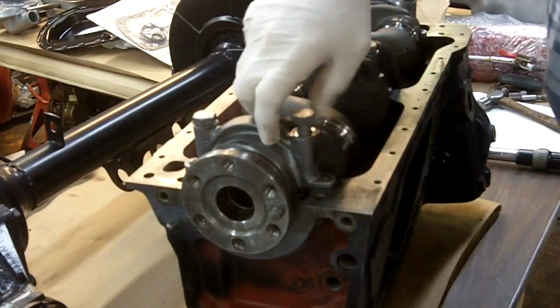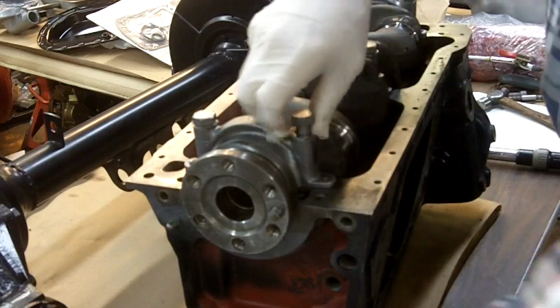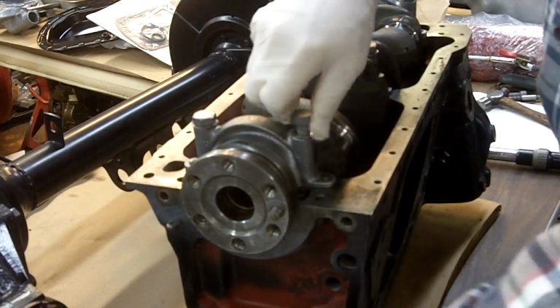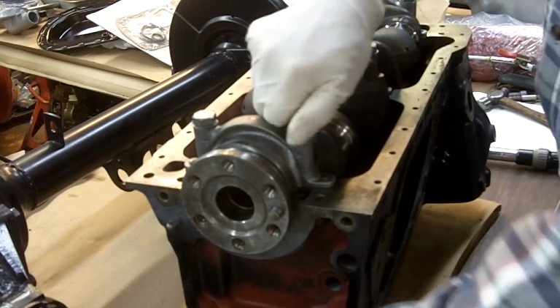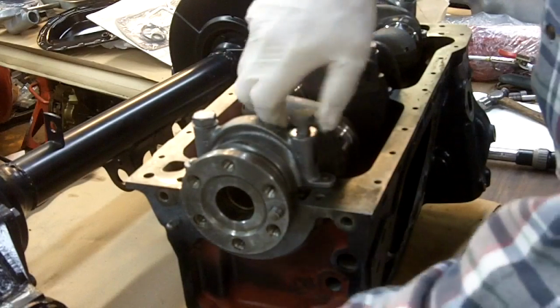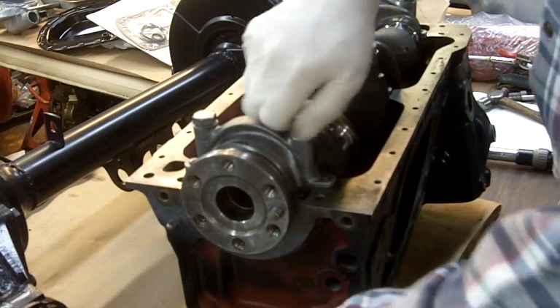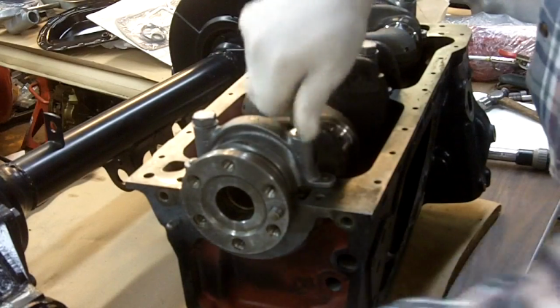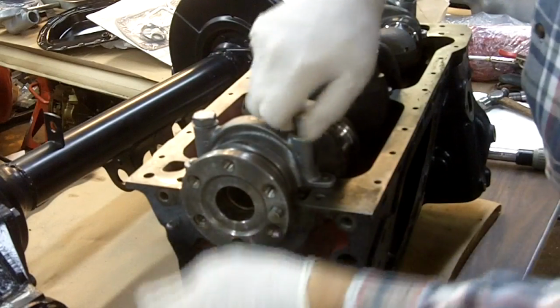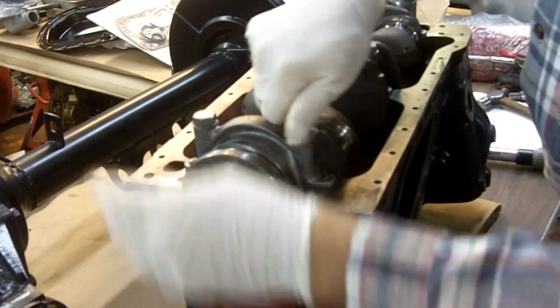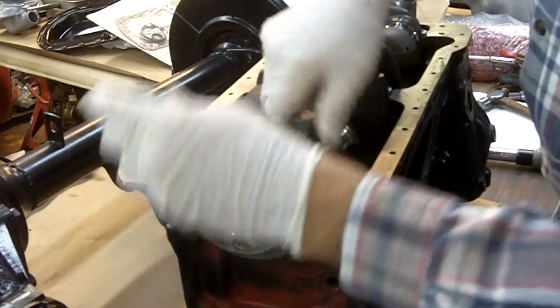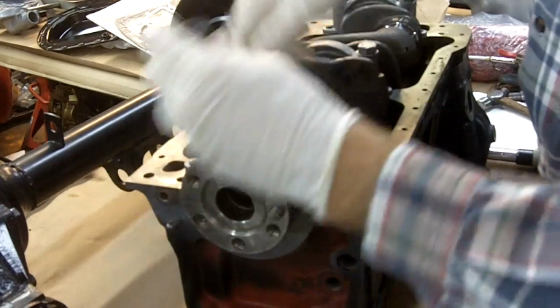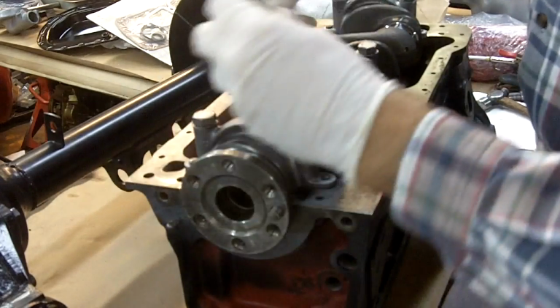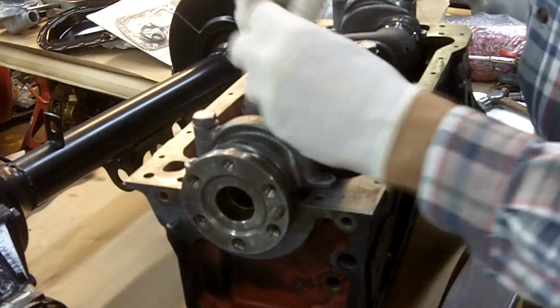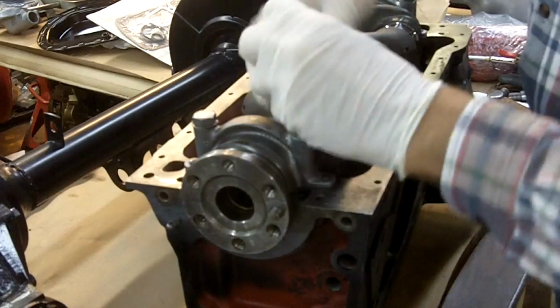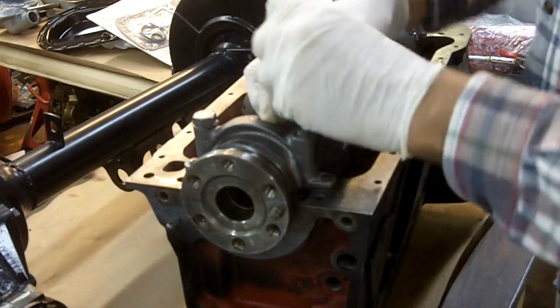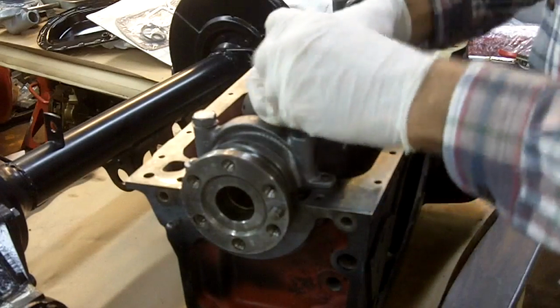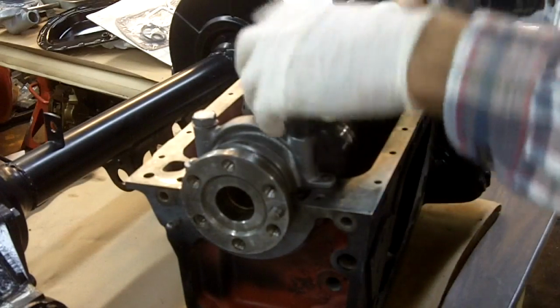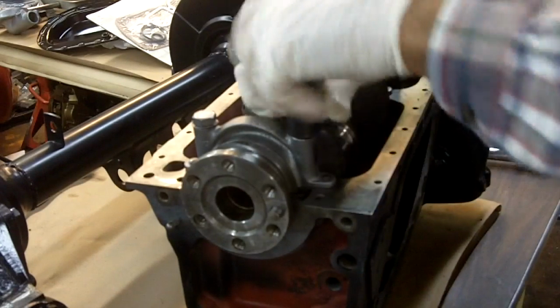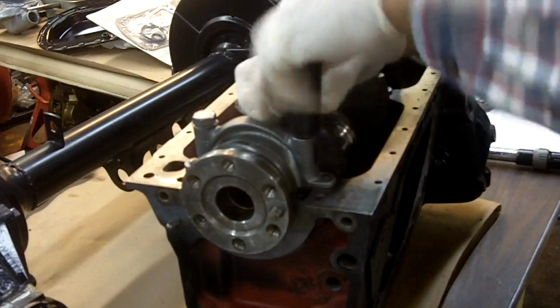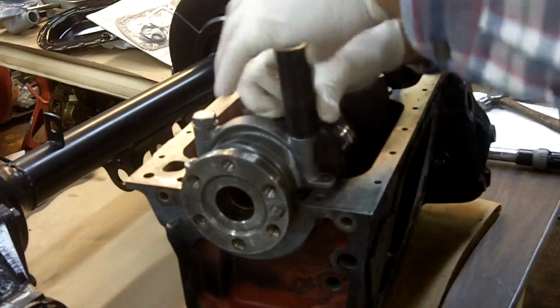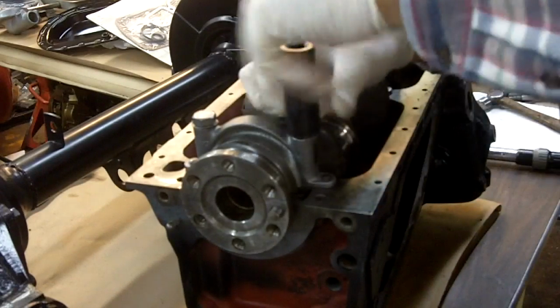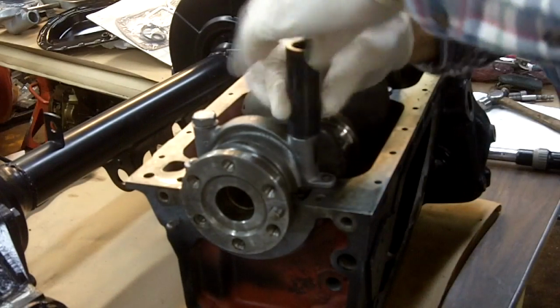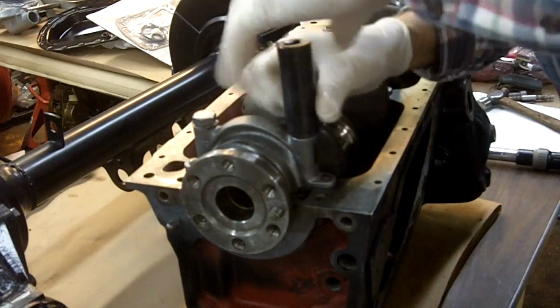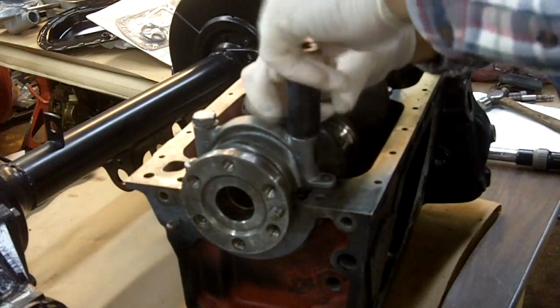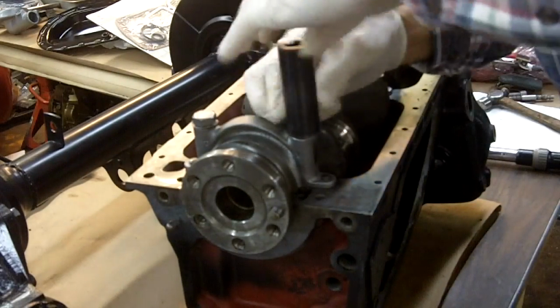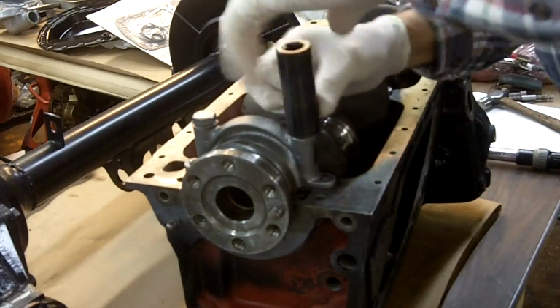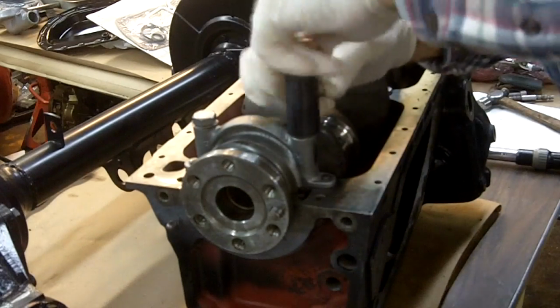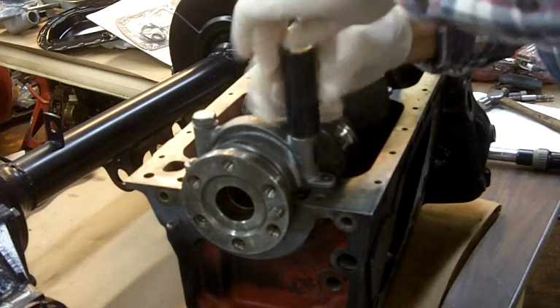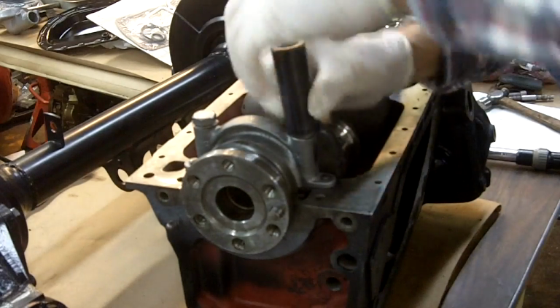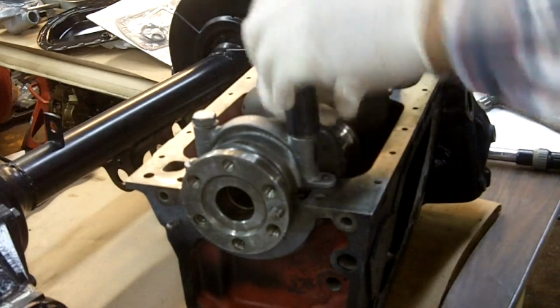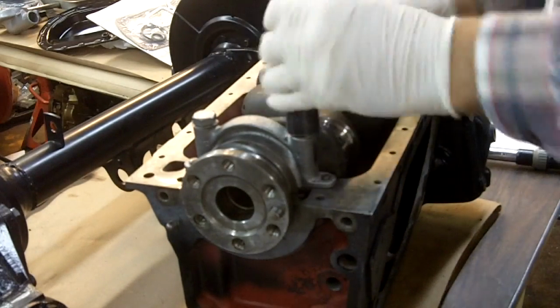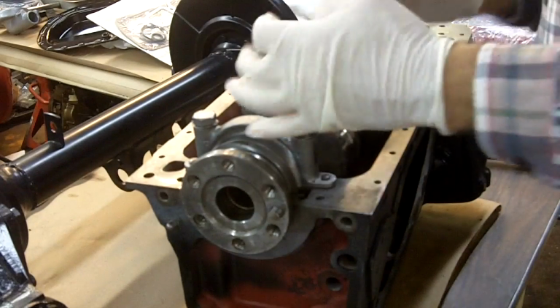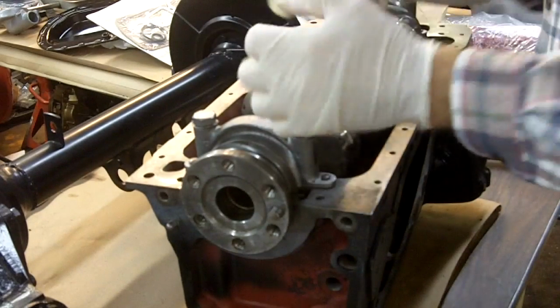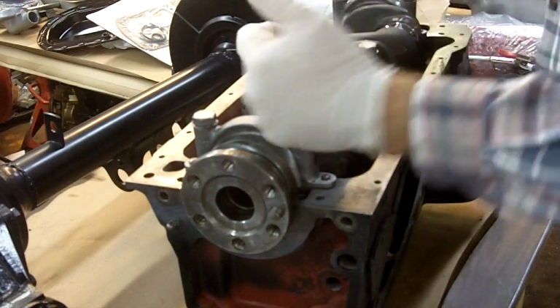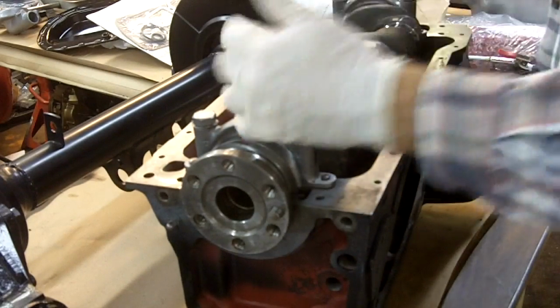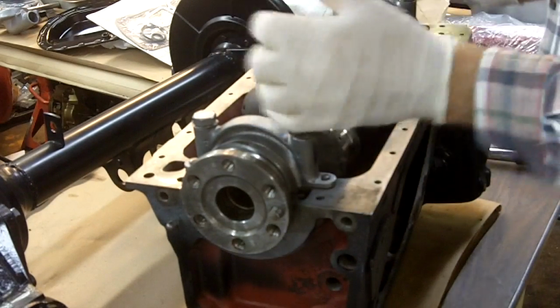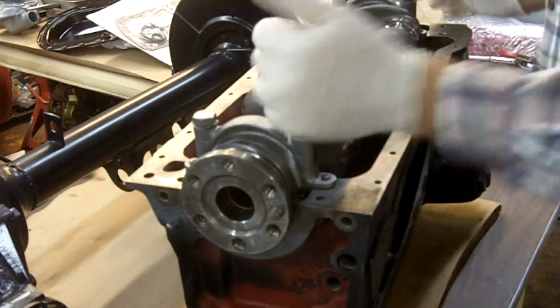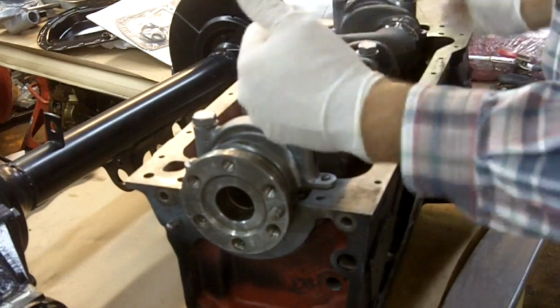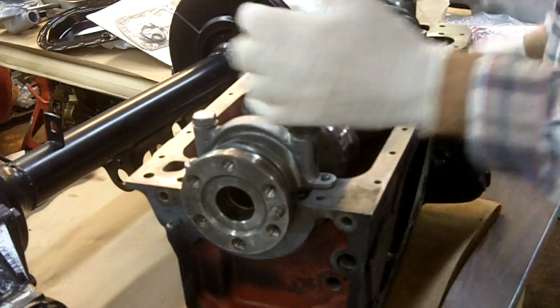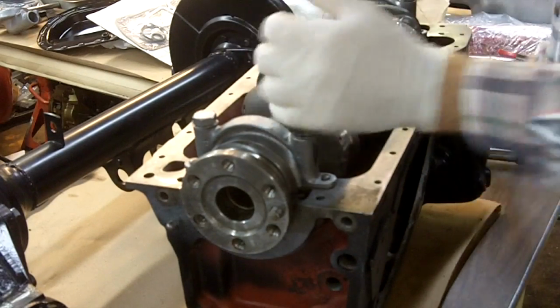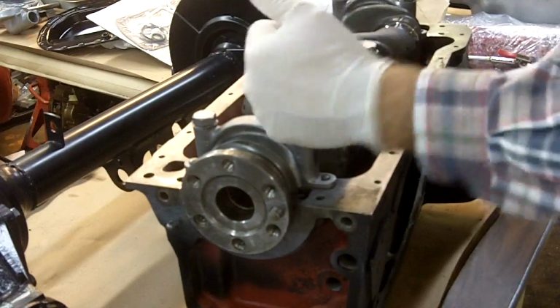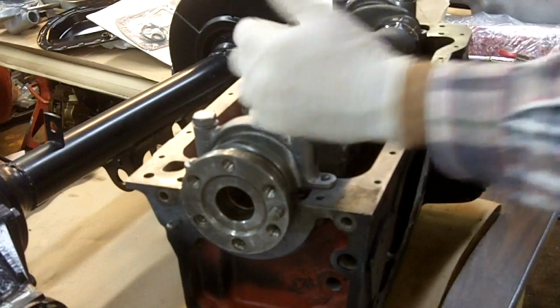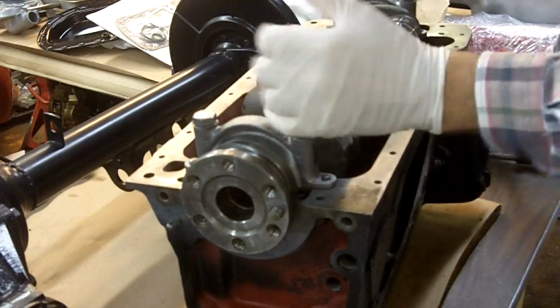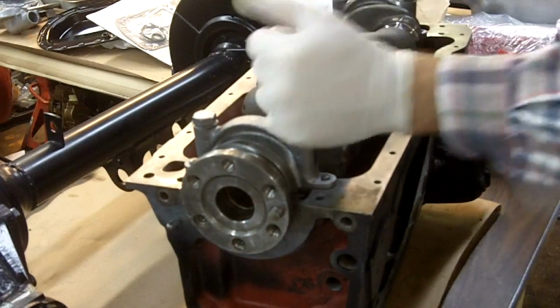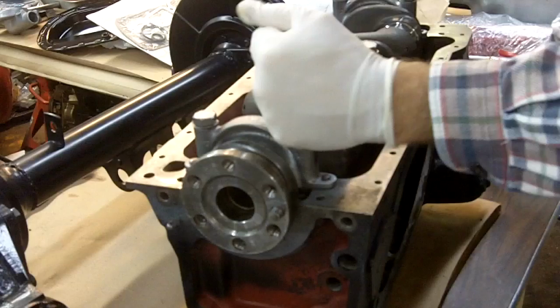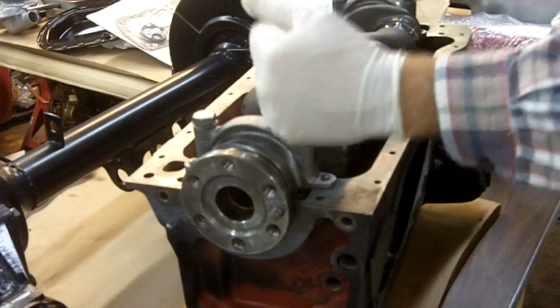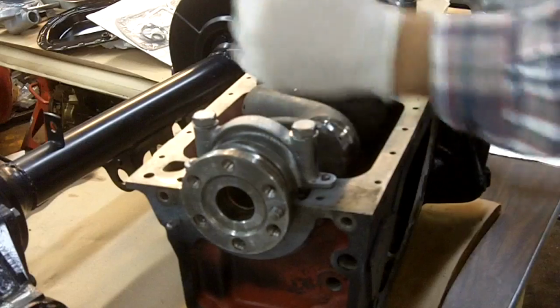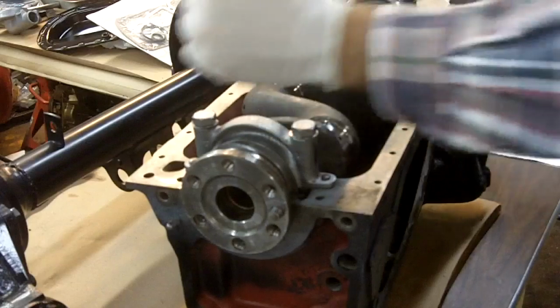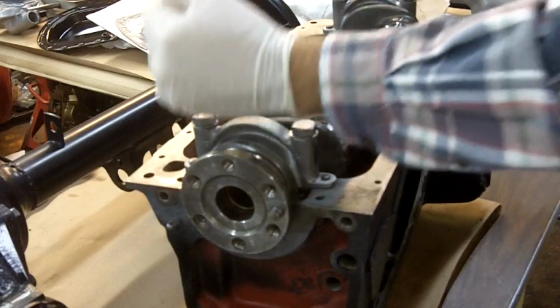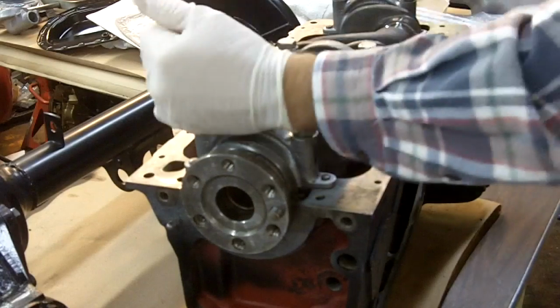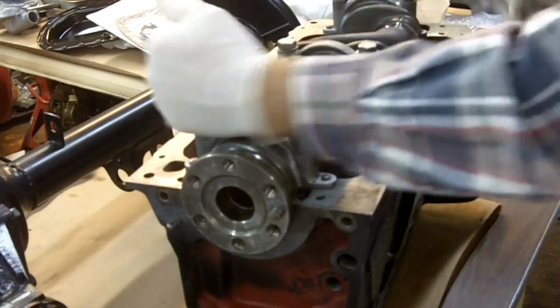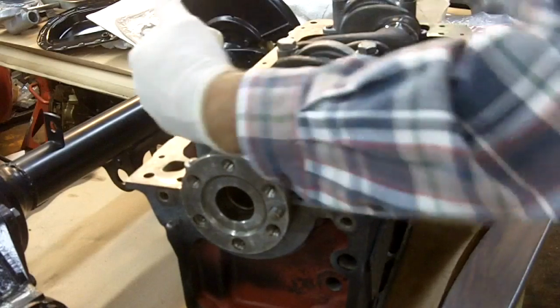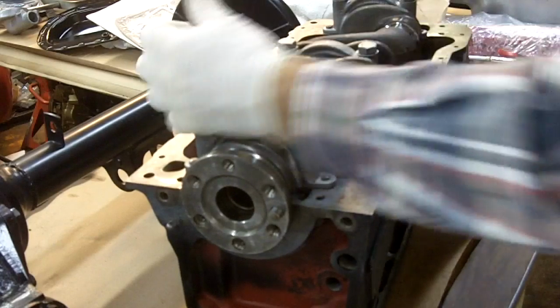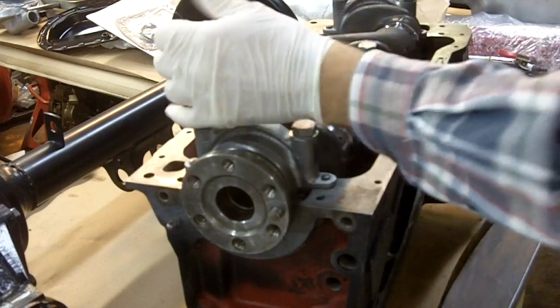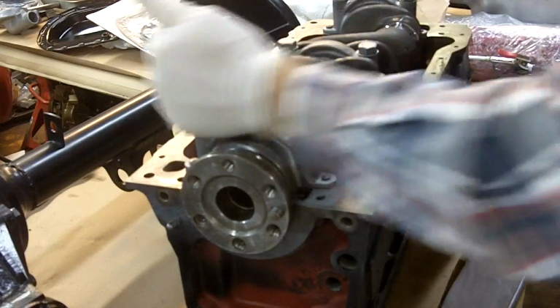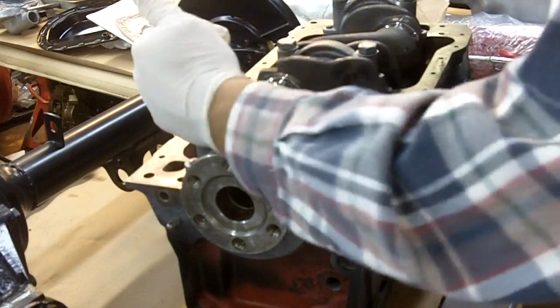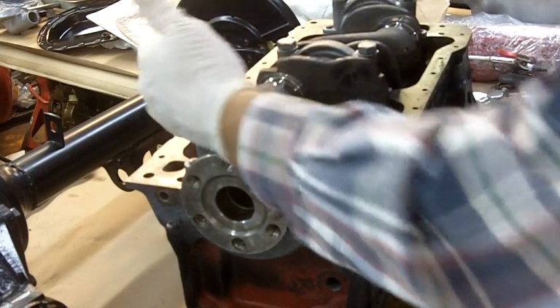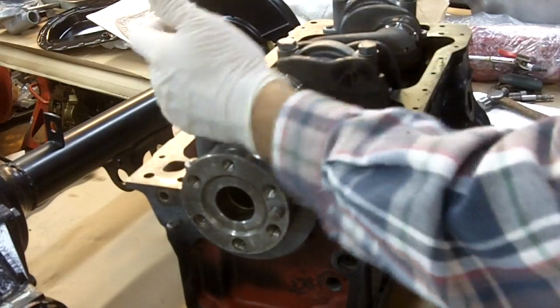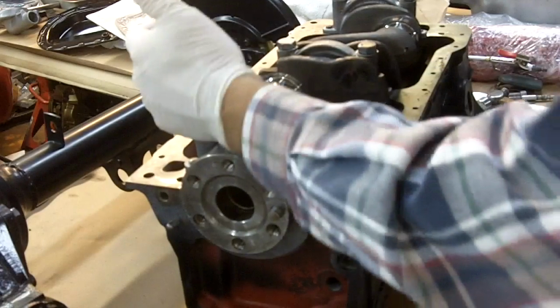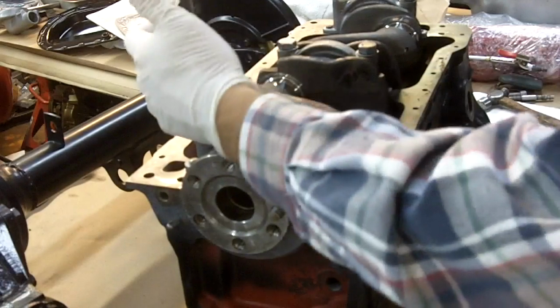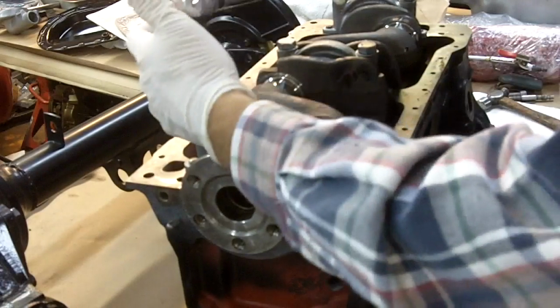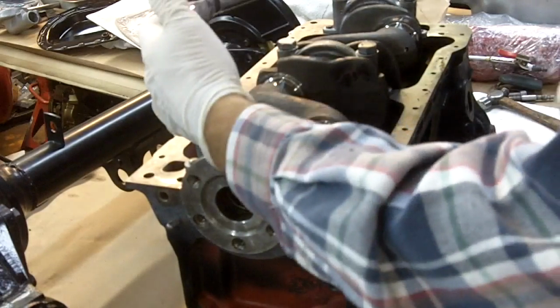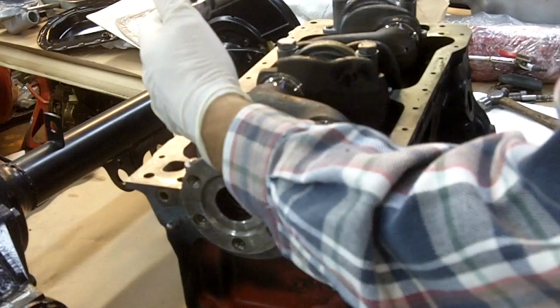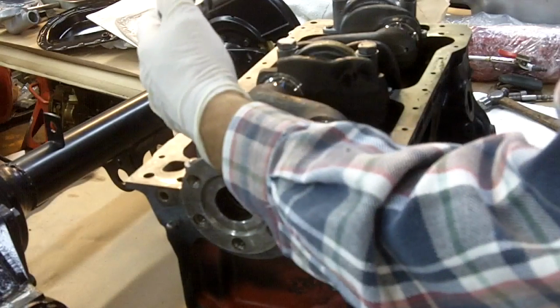We know we want fifty-eight foot-pounds, and we've got our torque wrench already set to fifty-eight. We'll do it gradually.